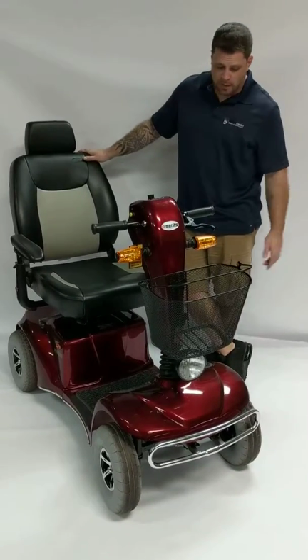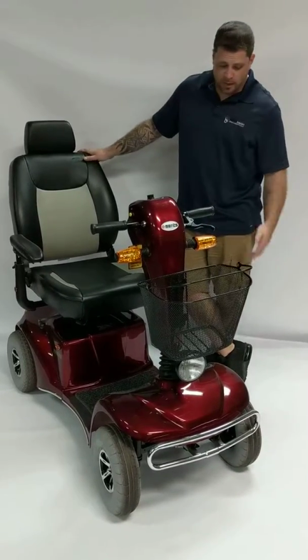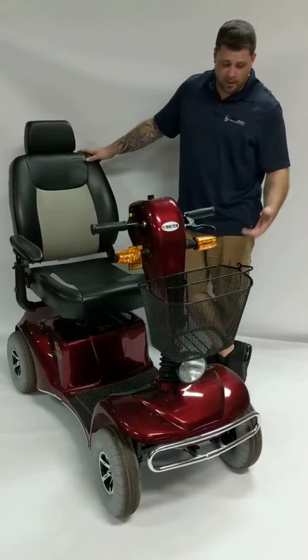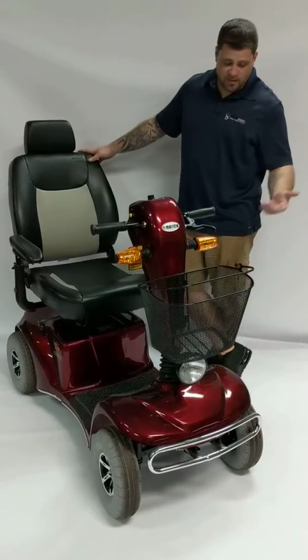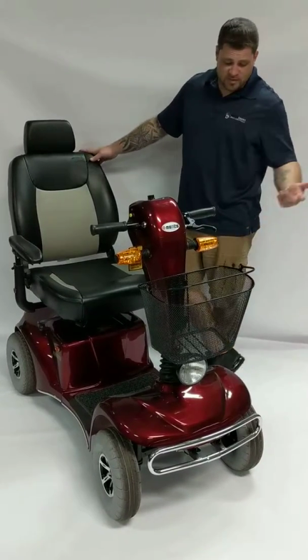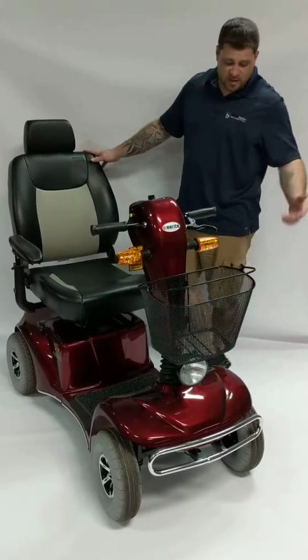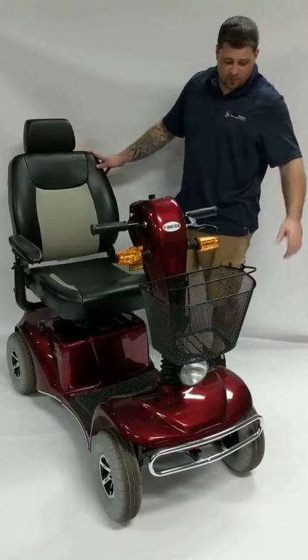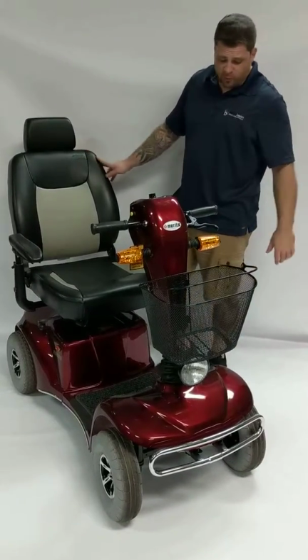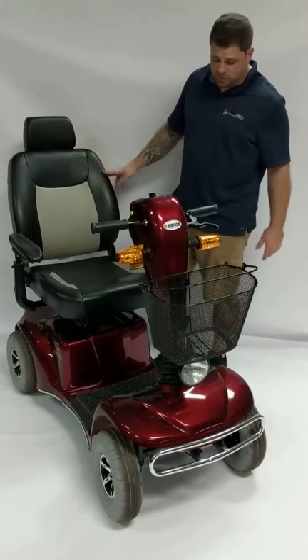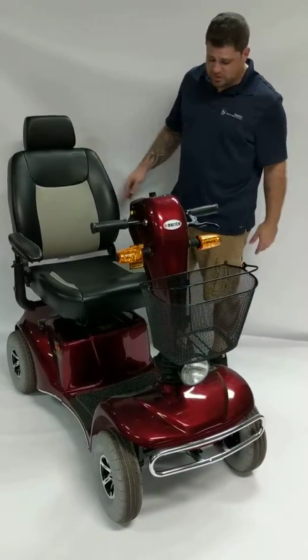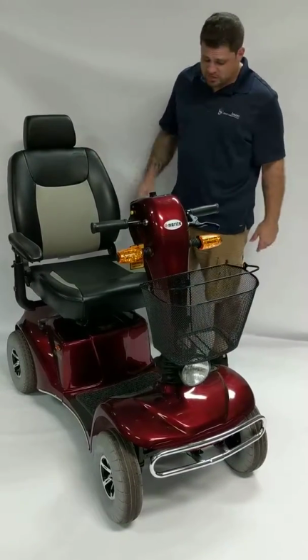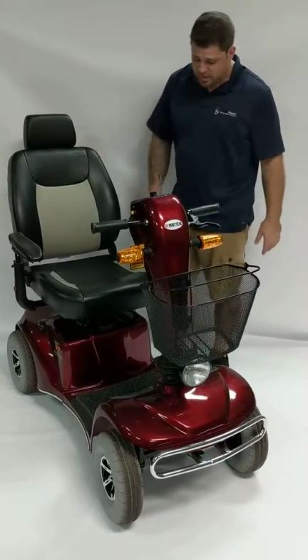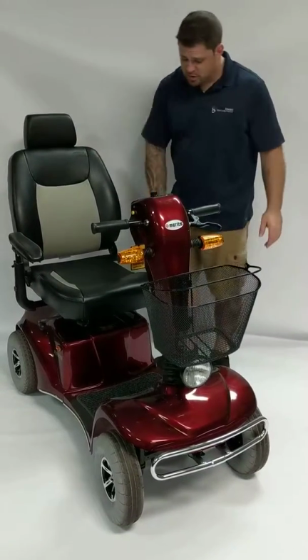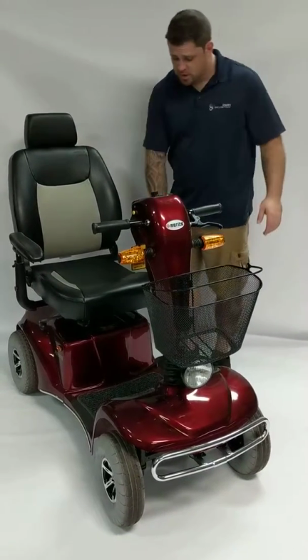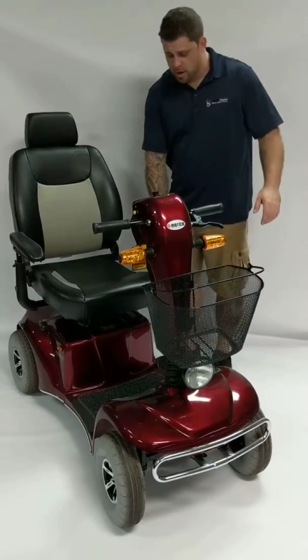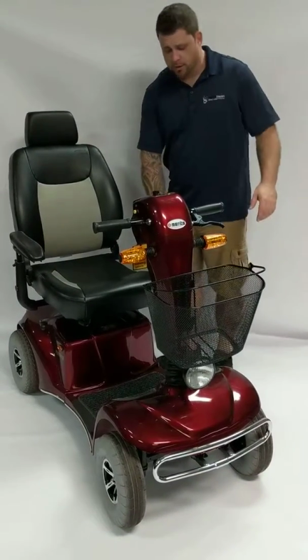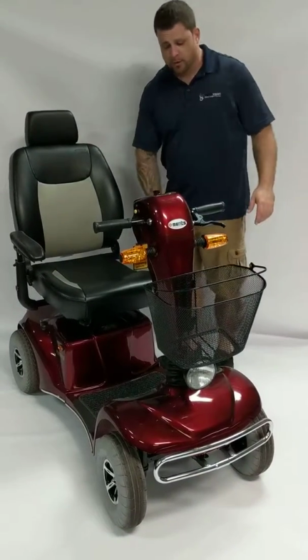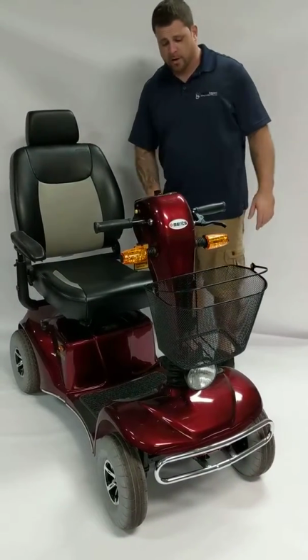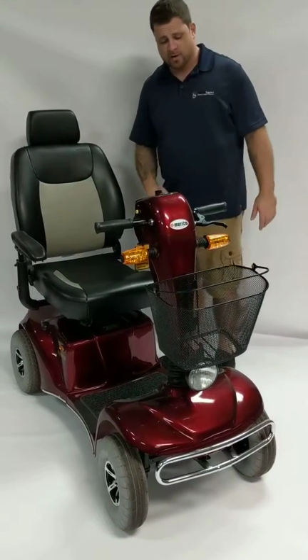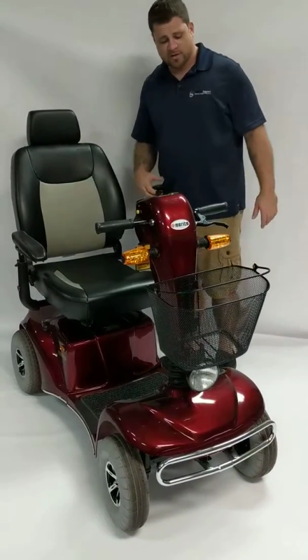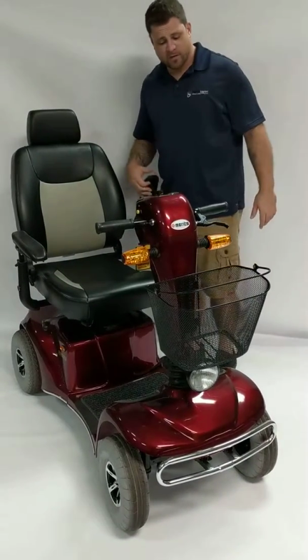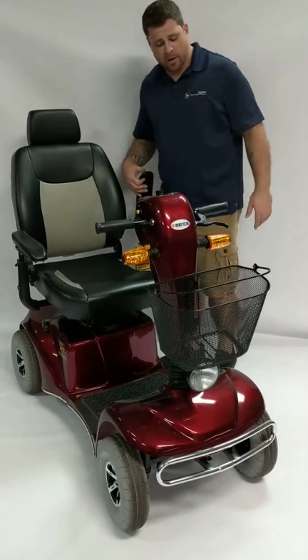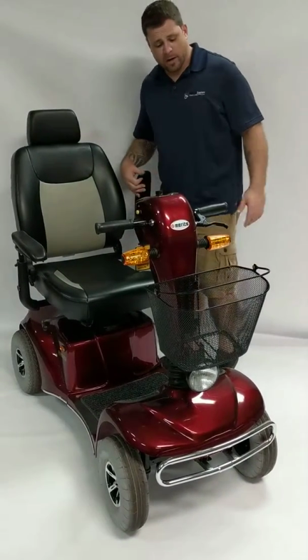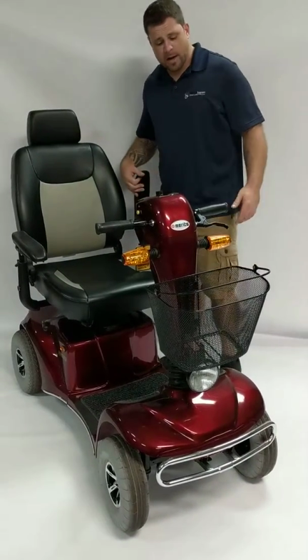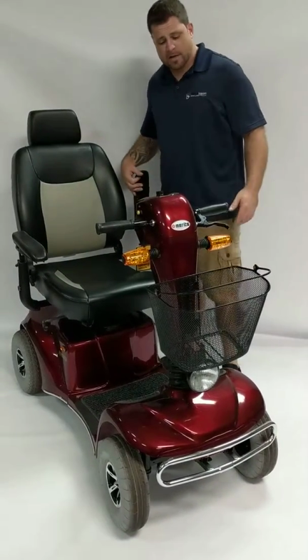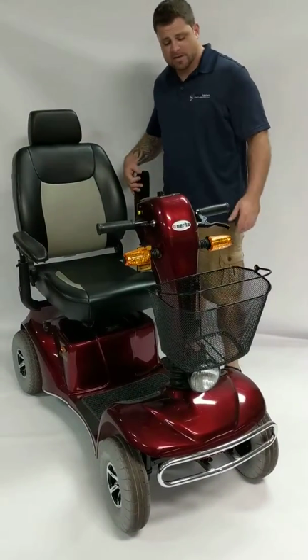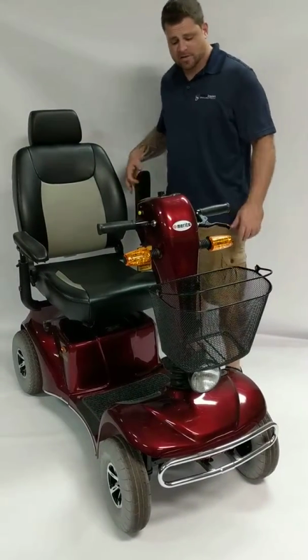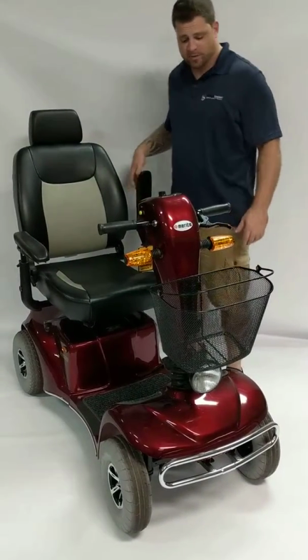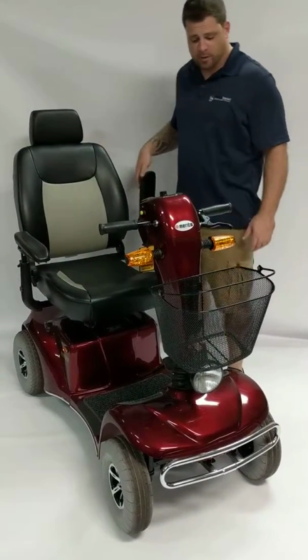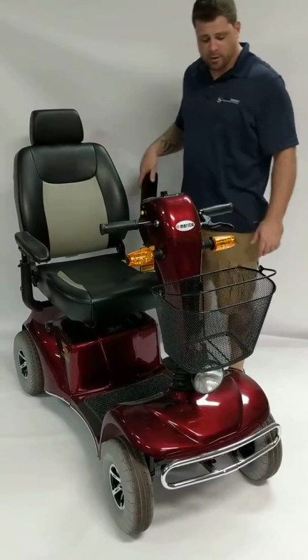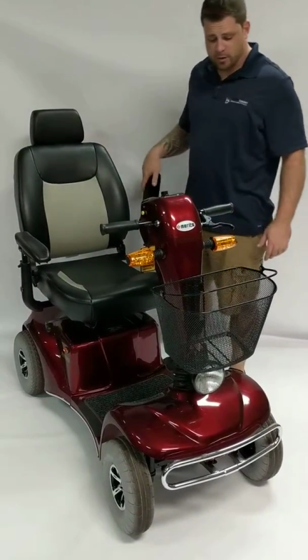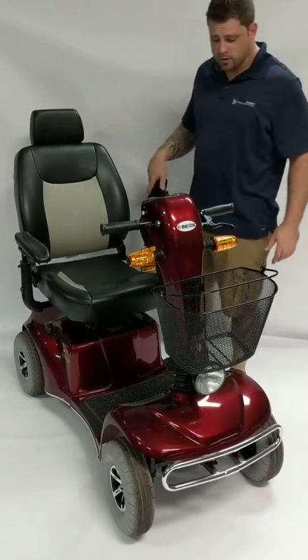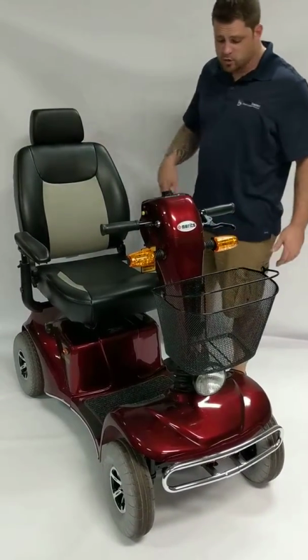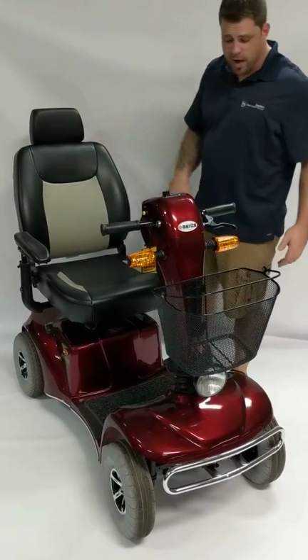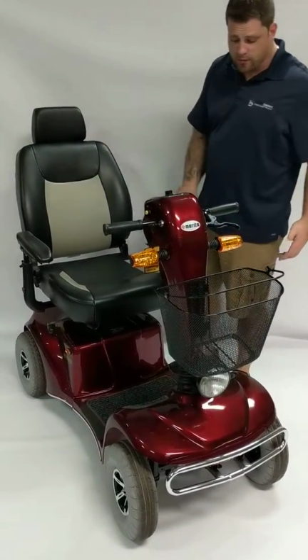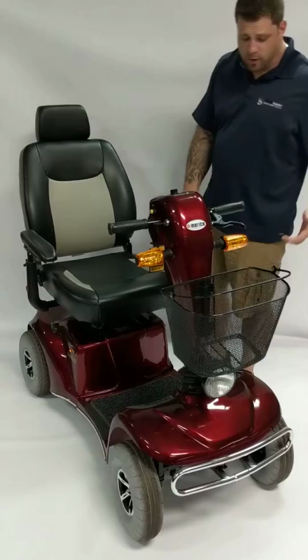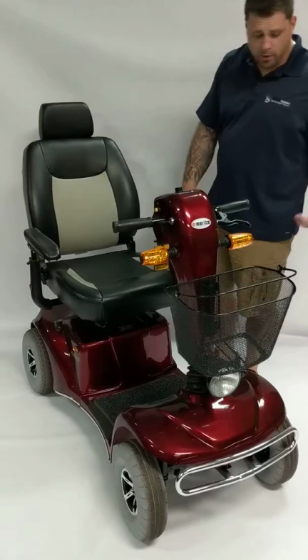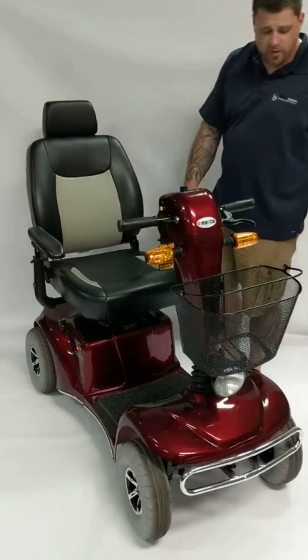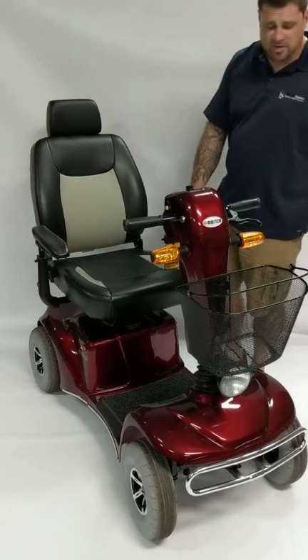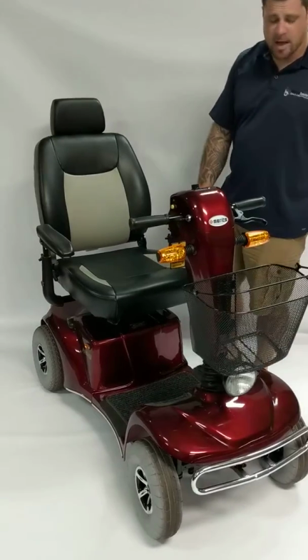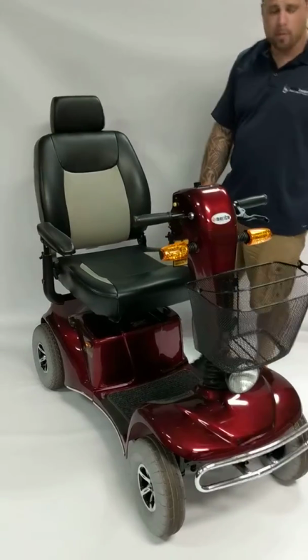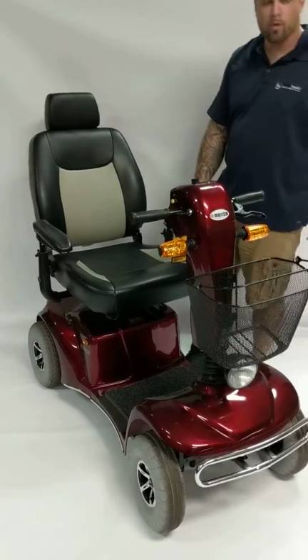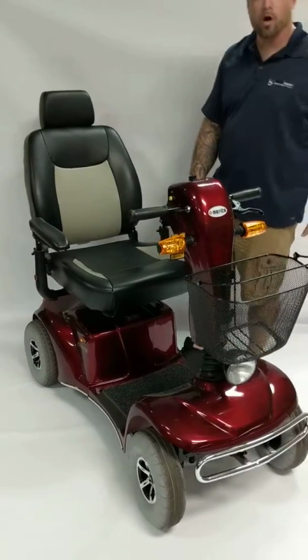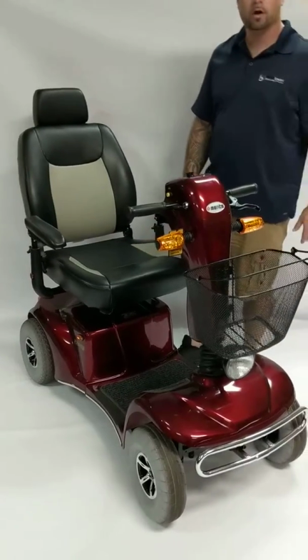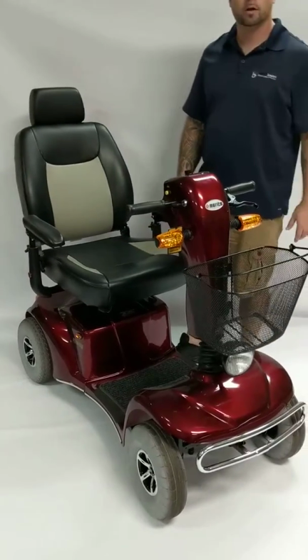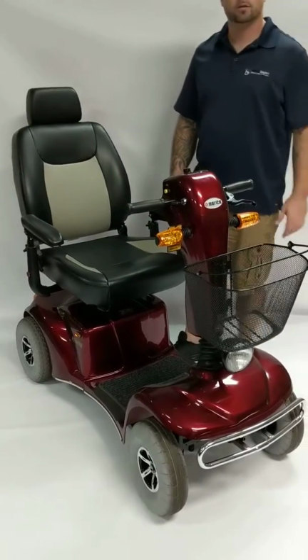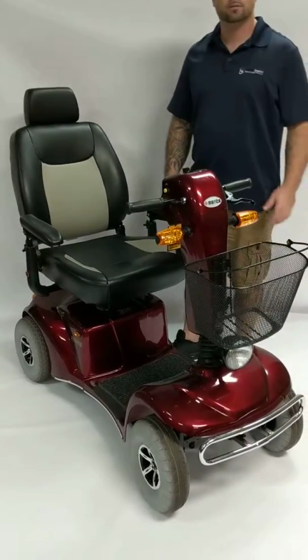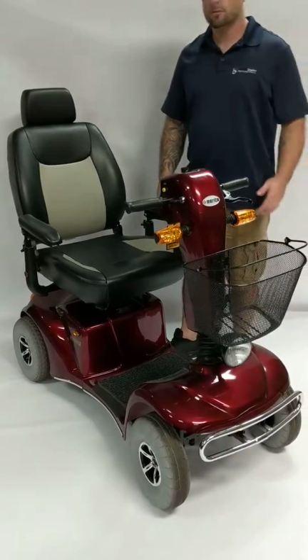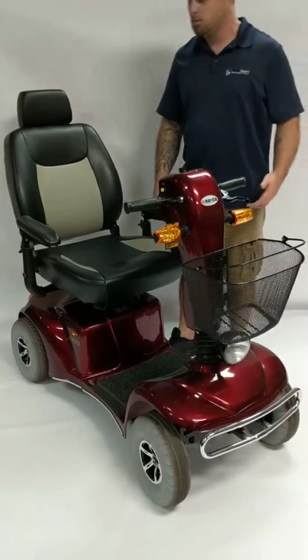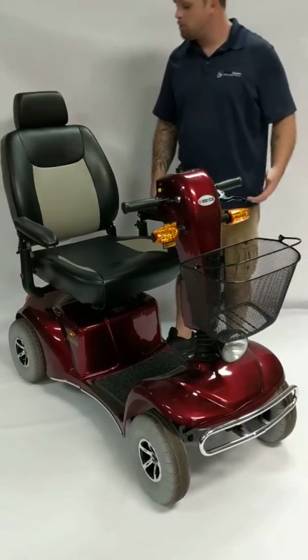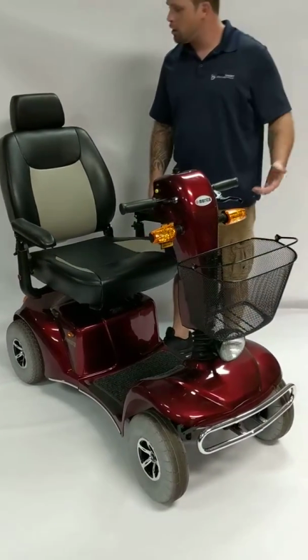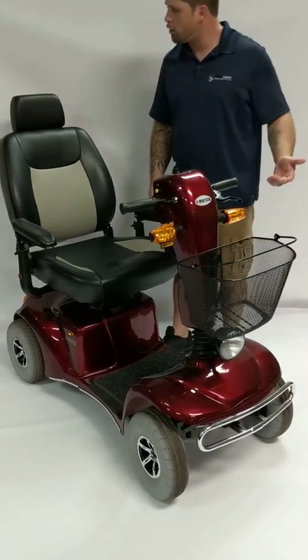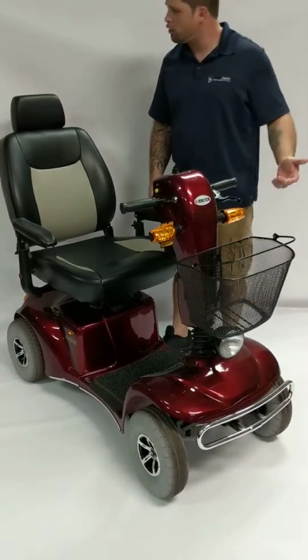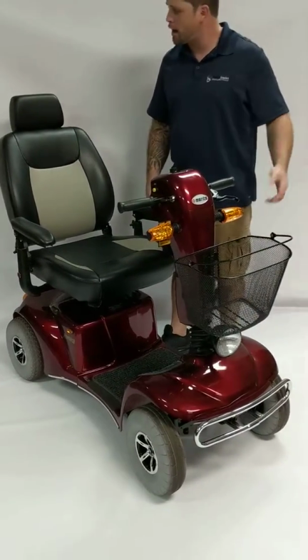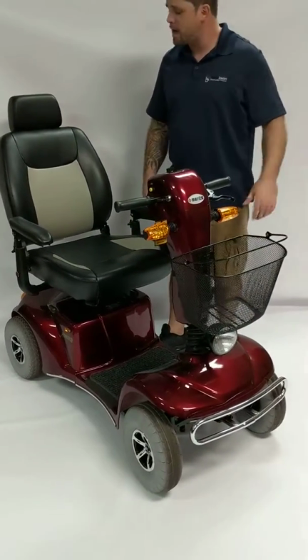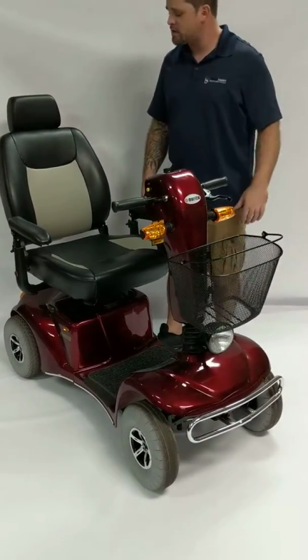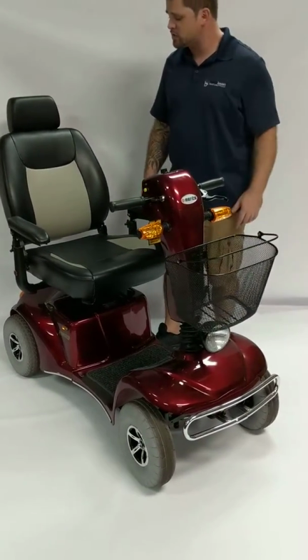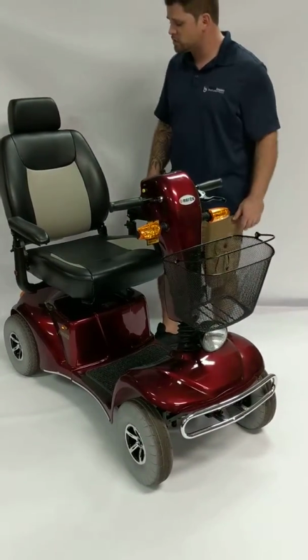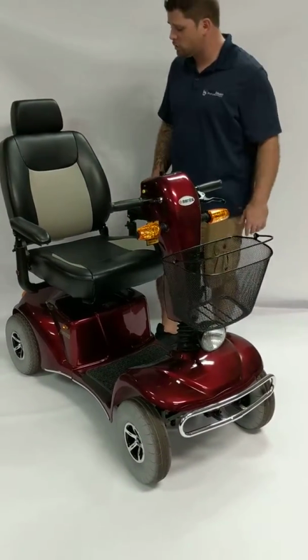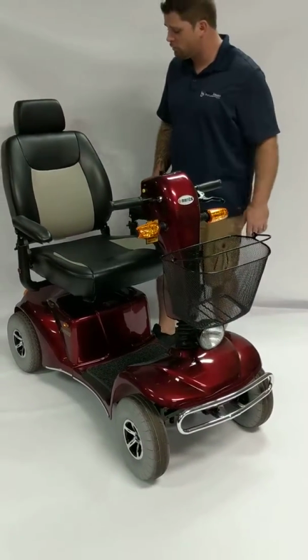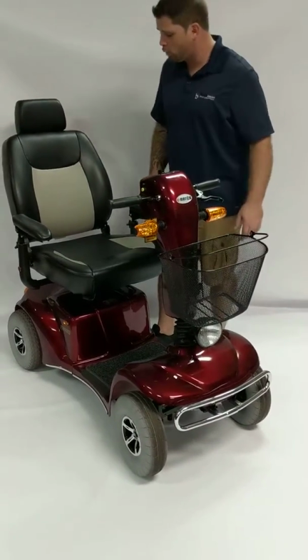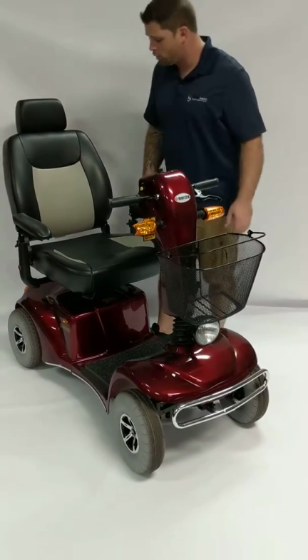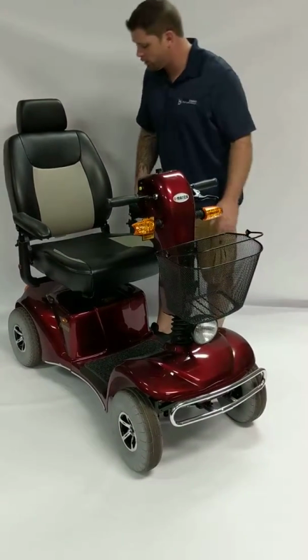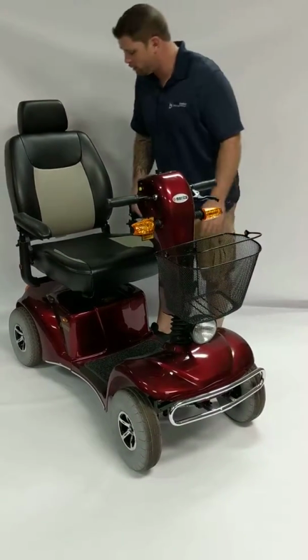It's got a full suspension on there. It's very nice for driving on the sidewalk and on grass and so forth.